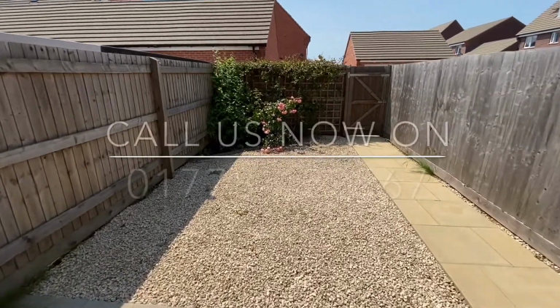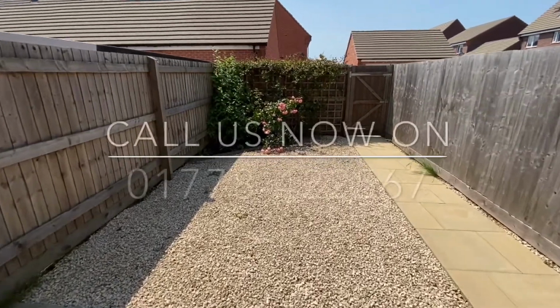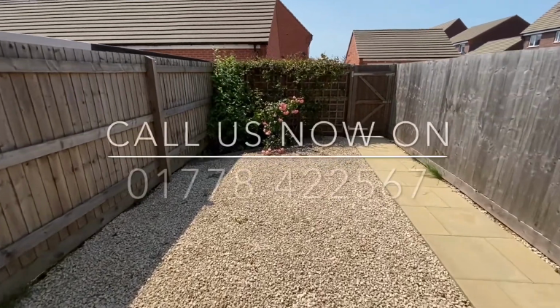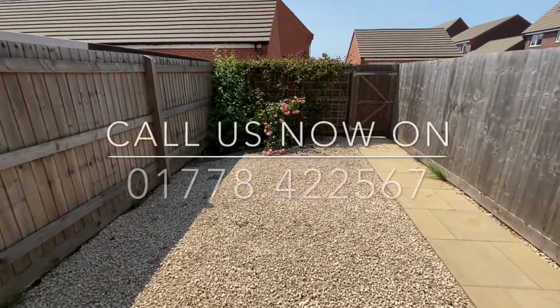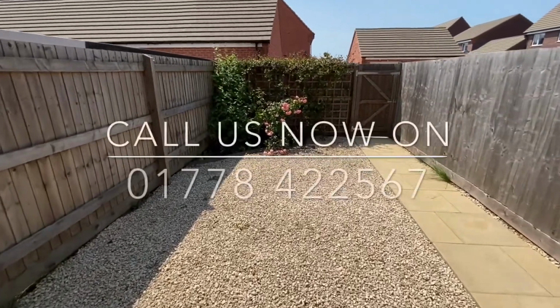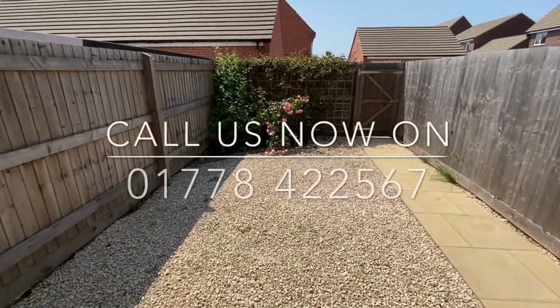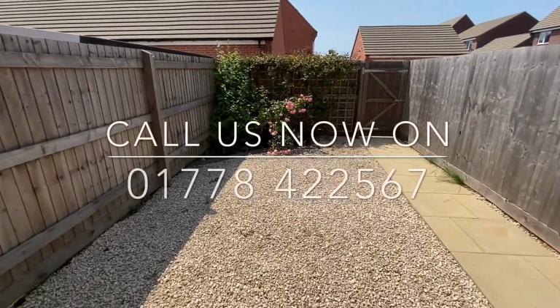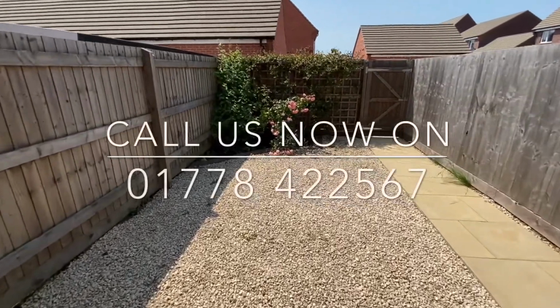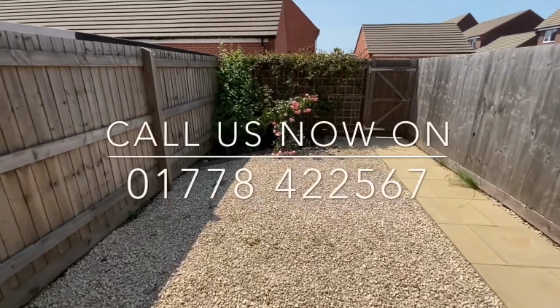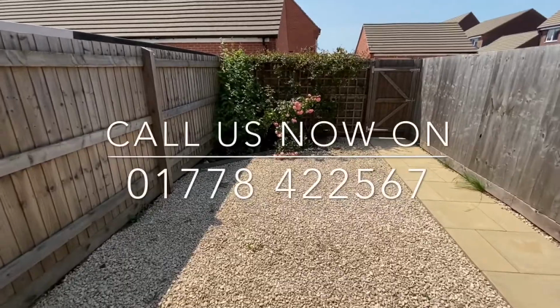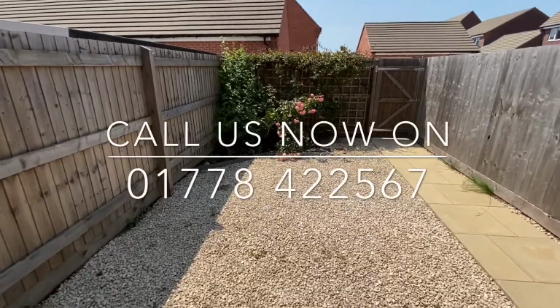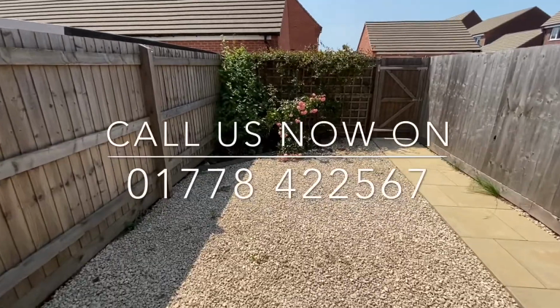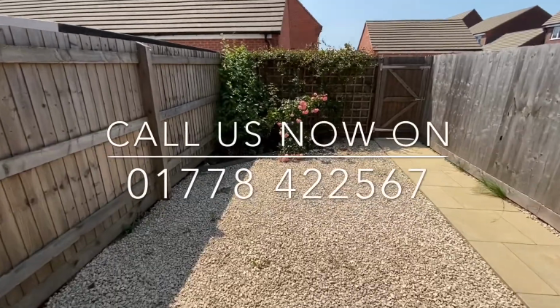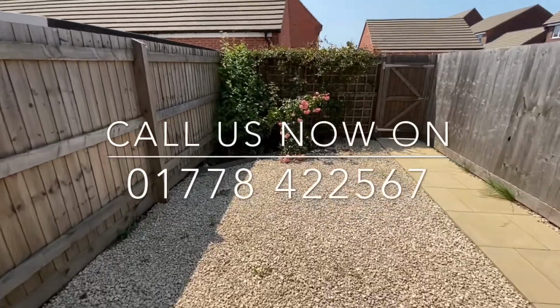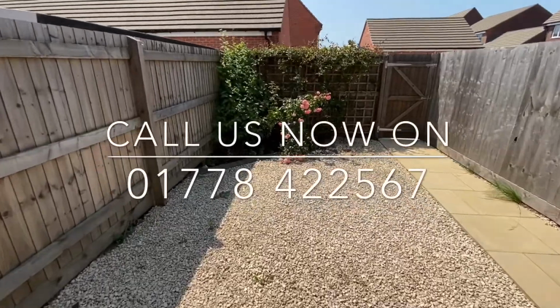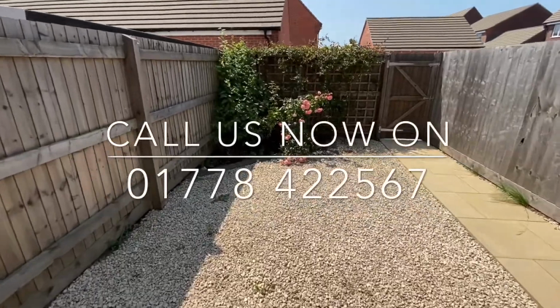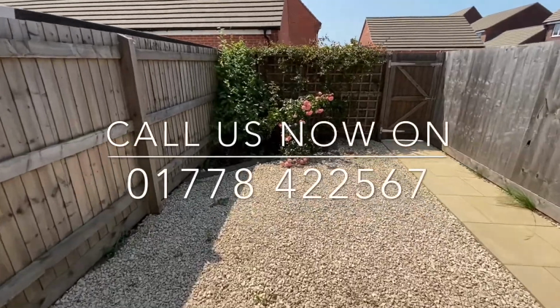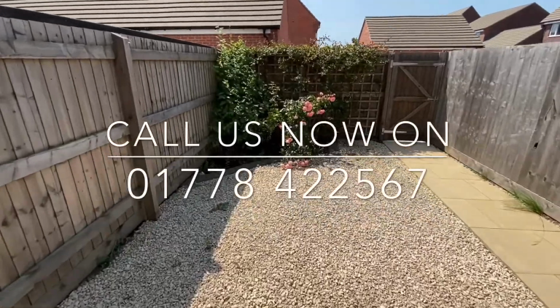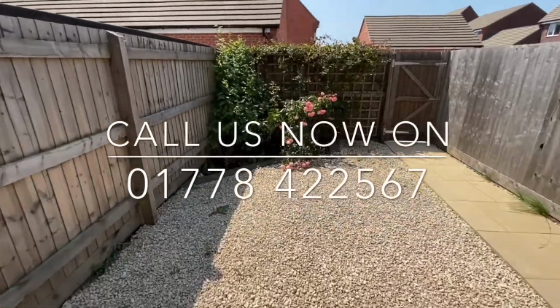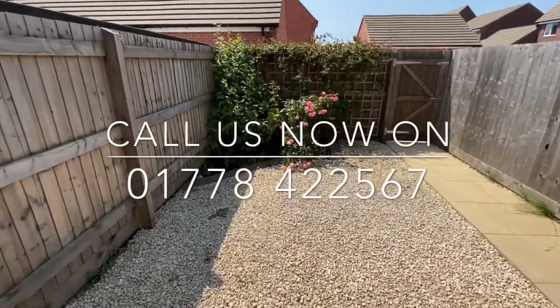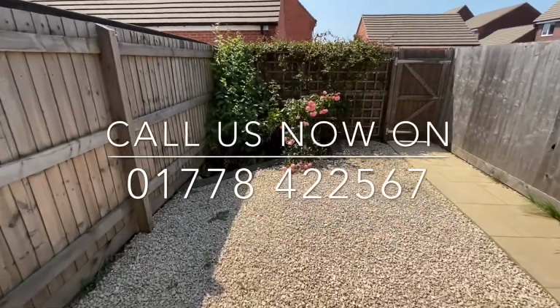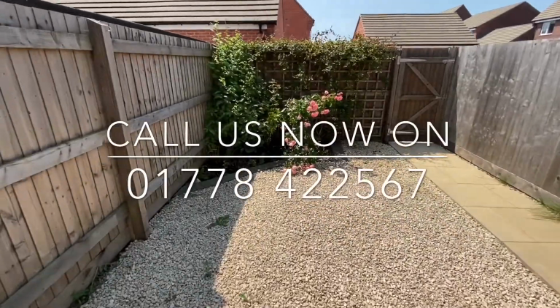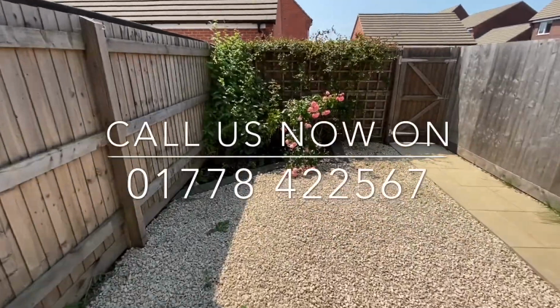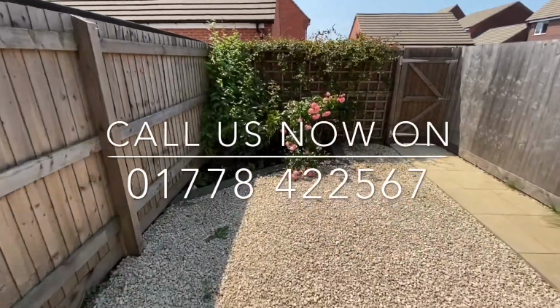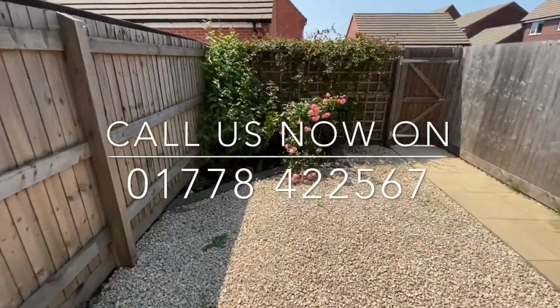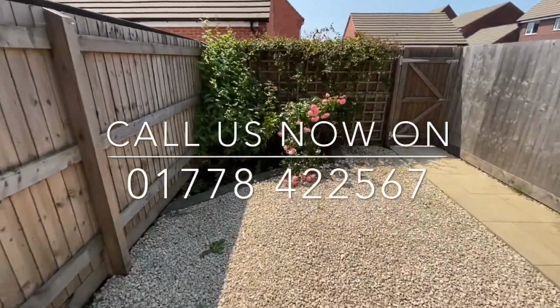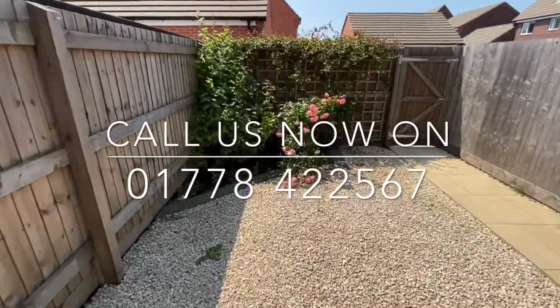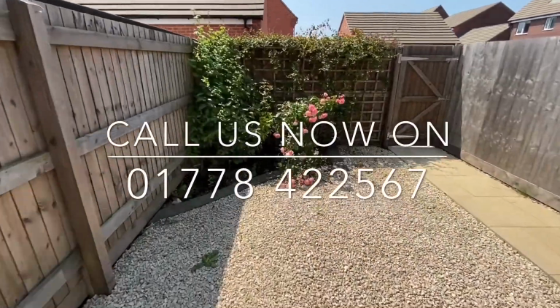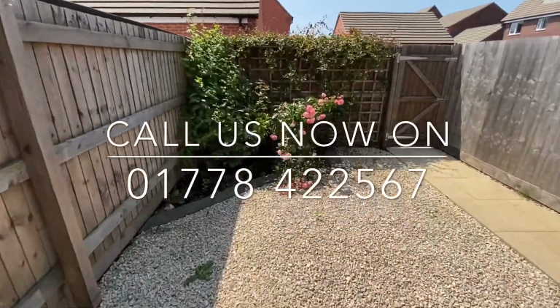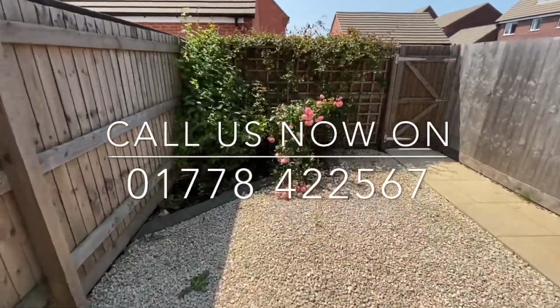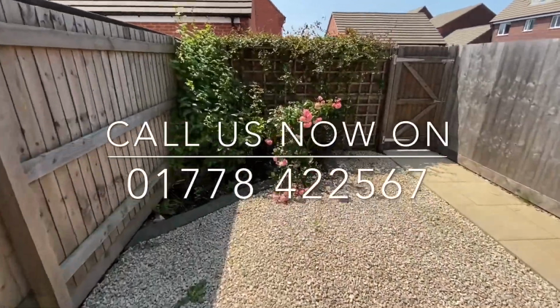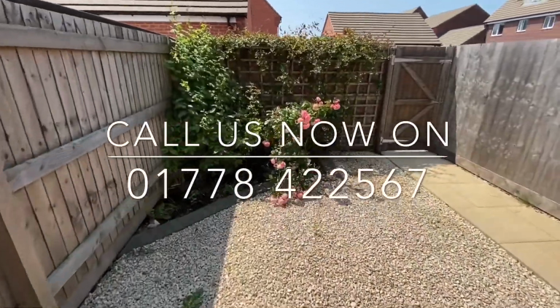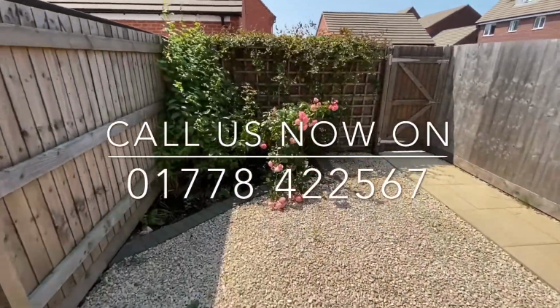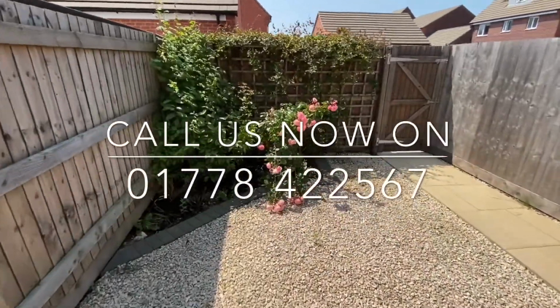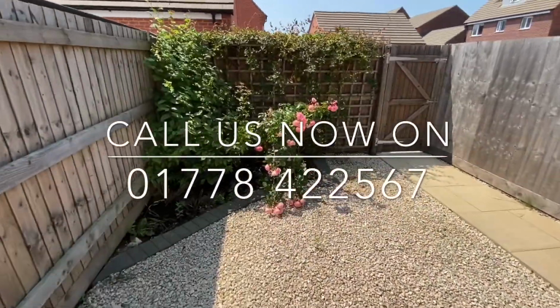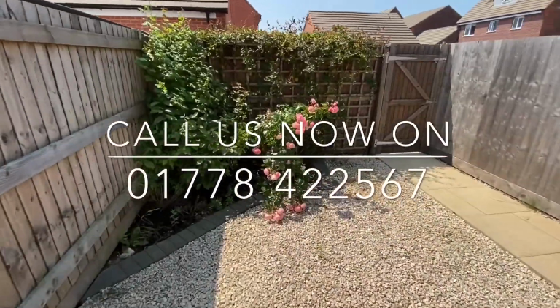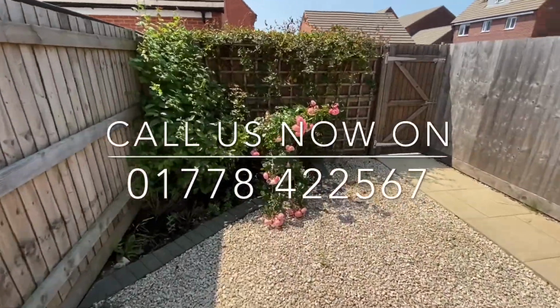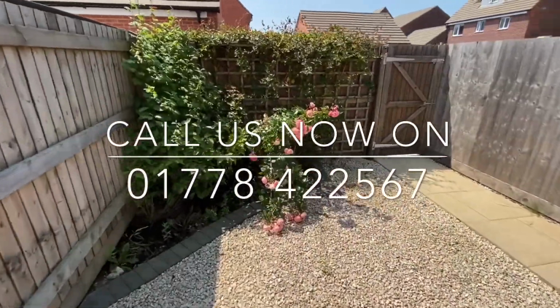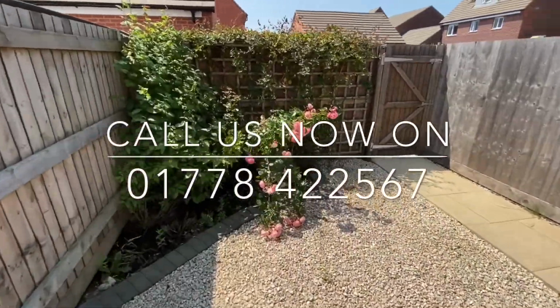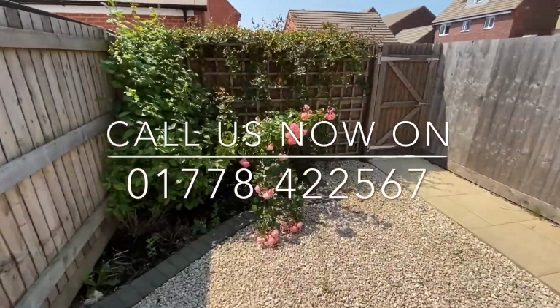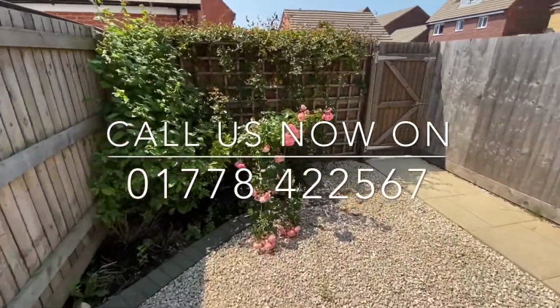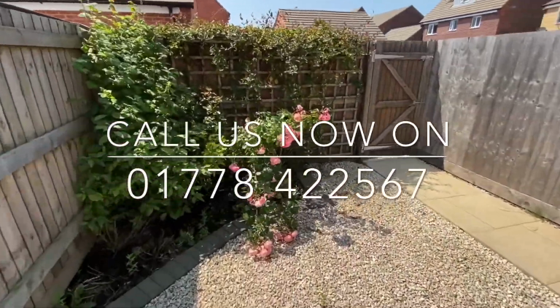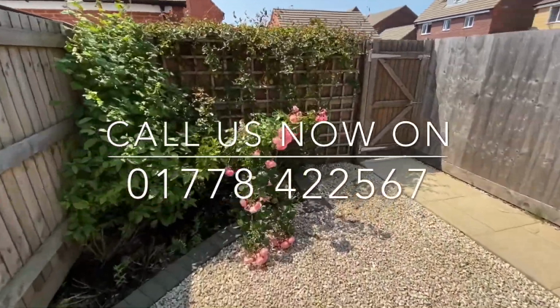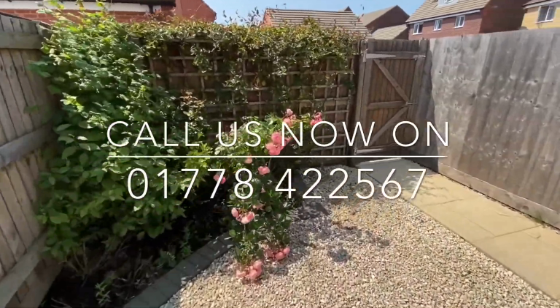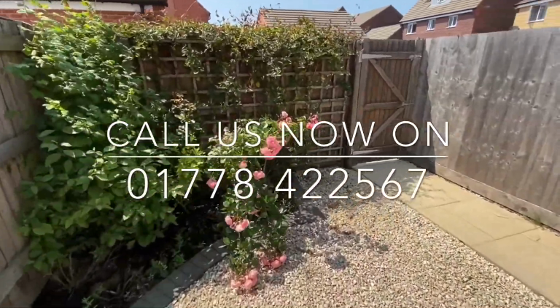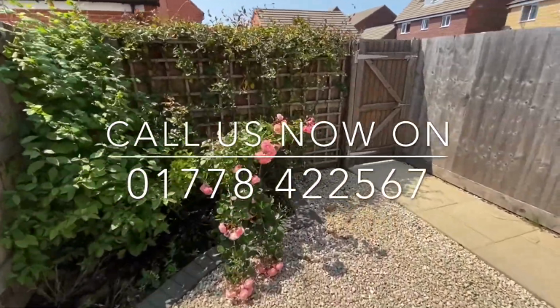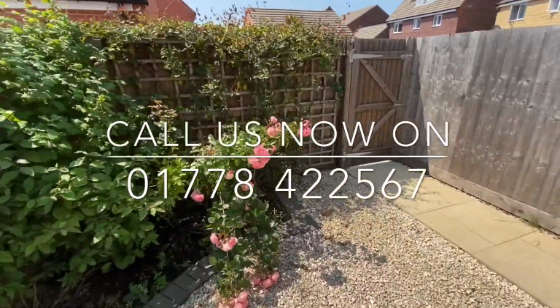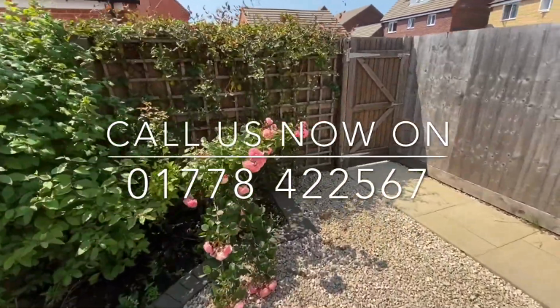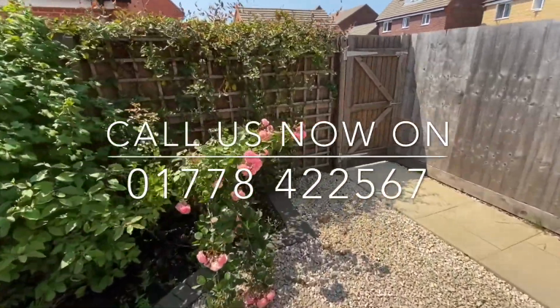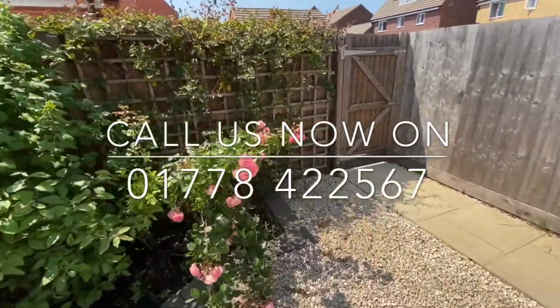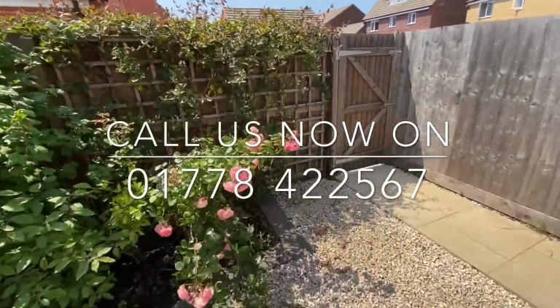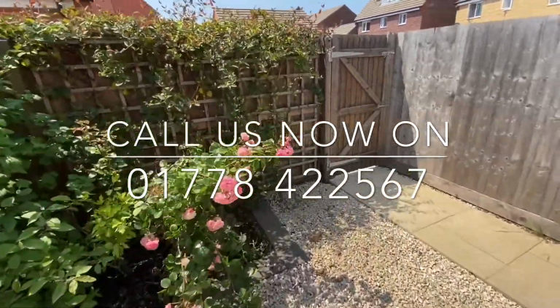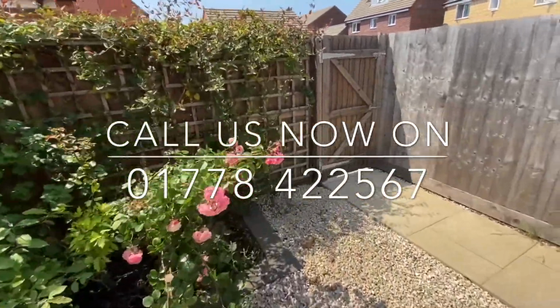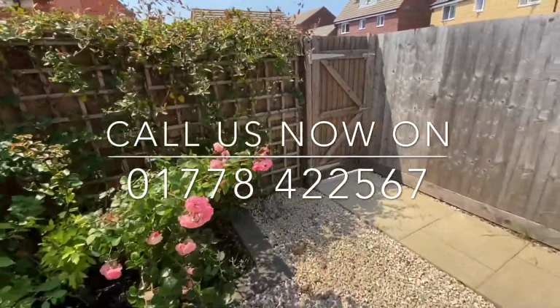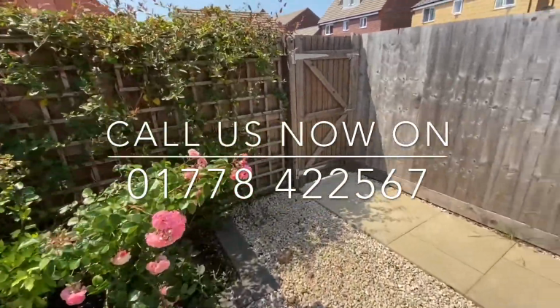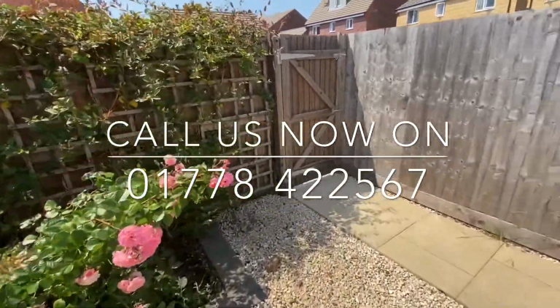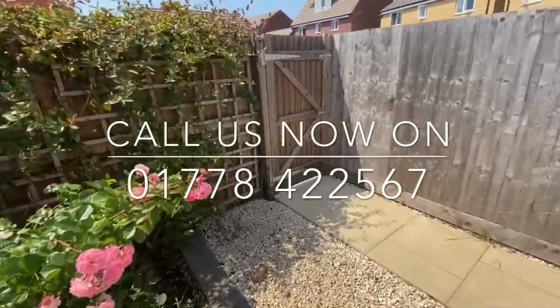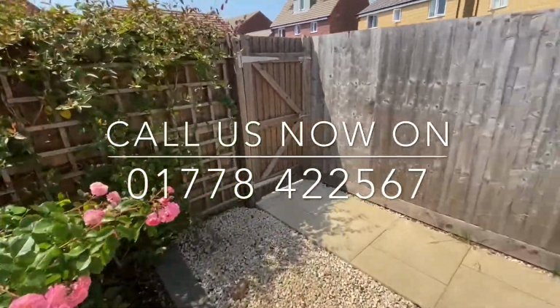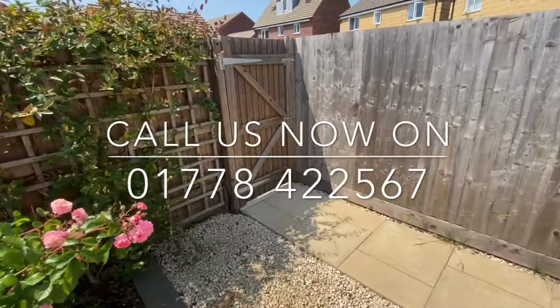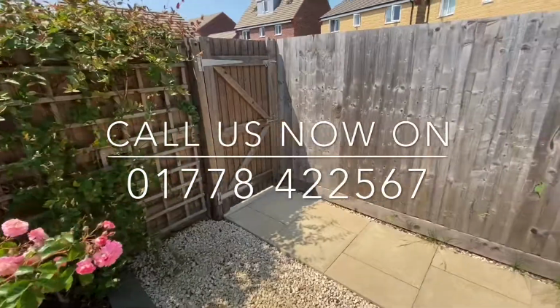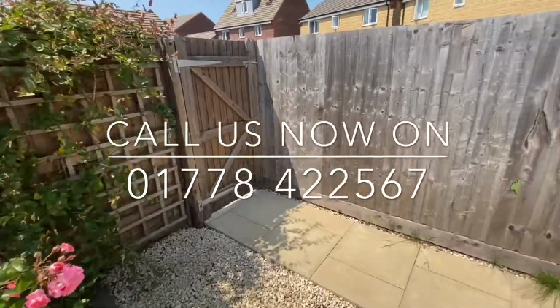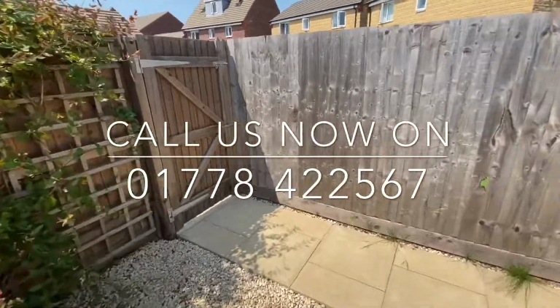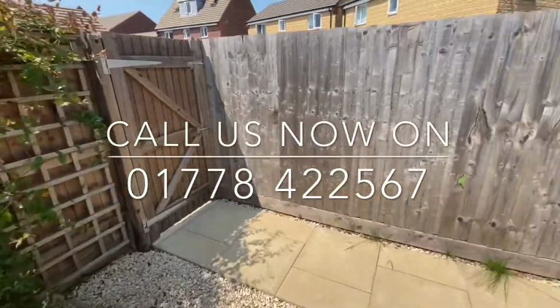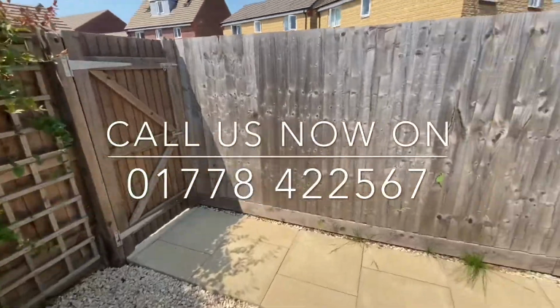If you would like to arrange a viewing for this property please call us now on 01778 422 567.